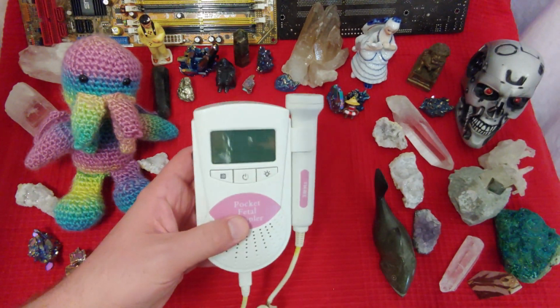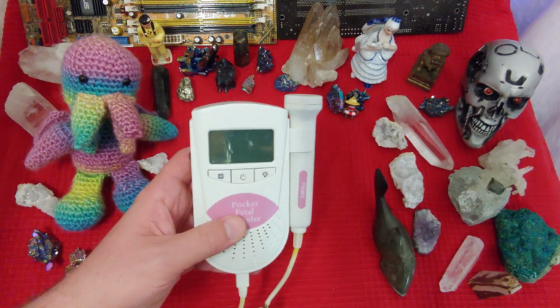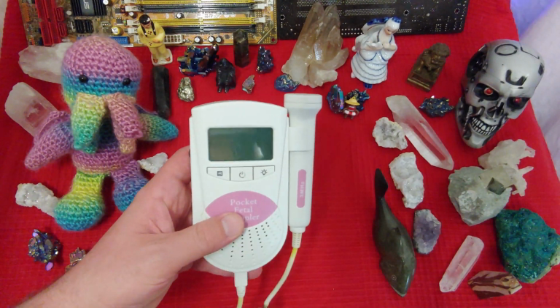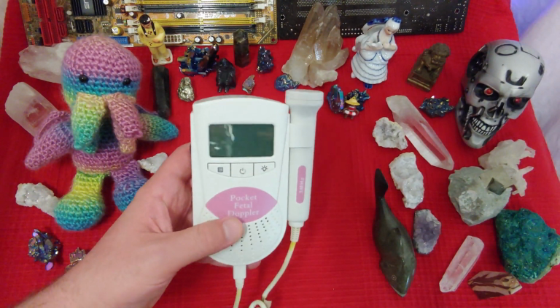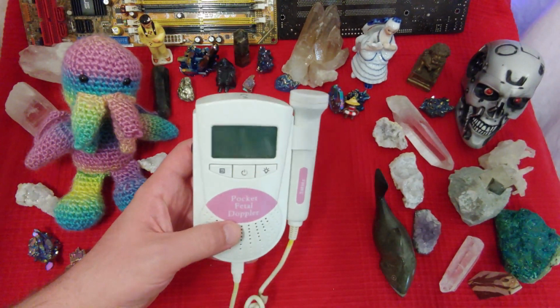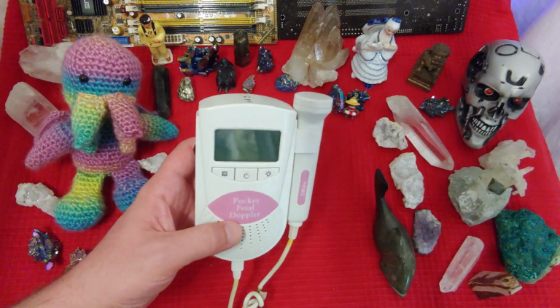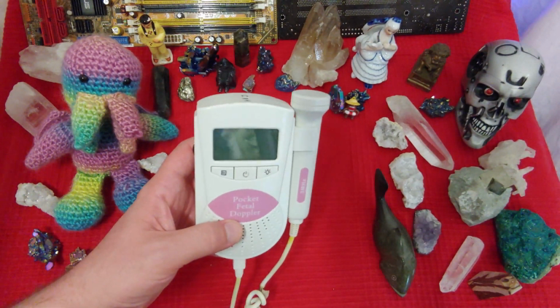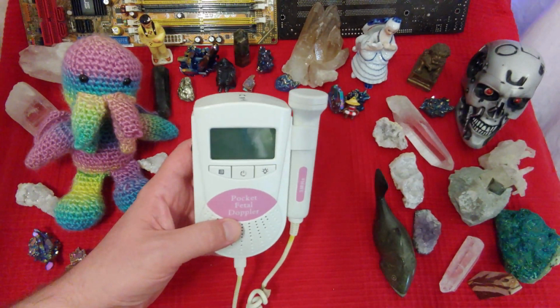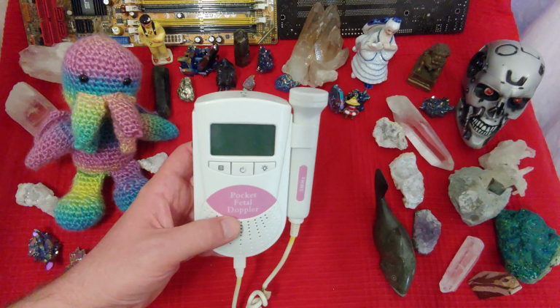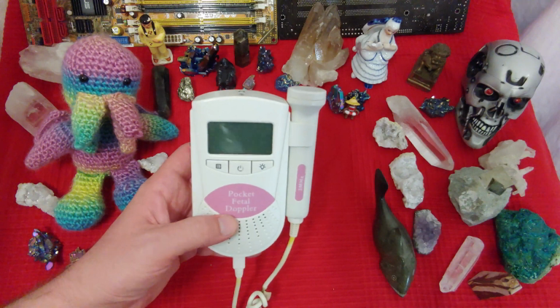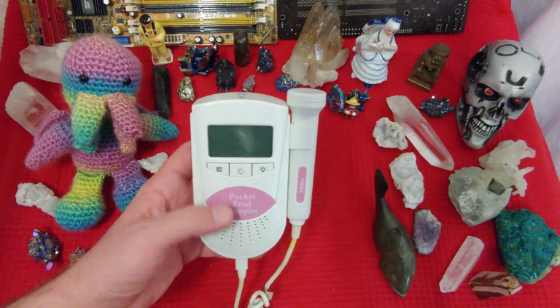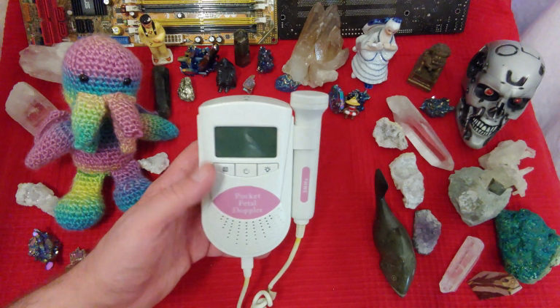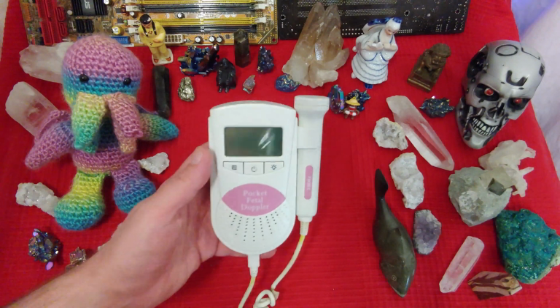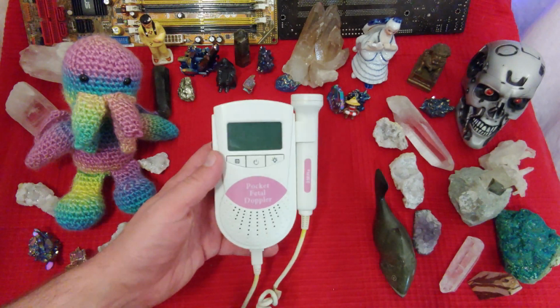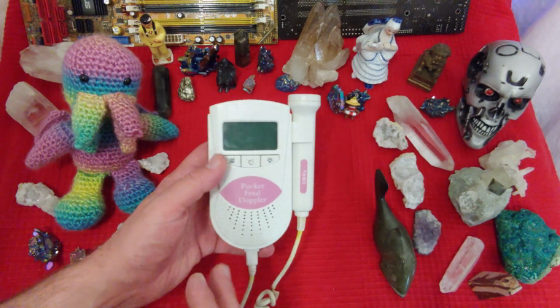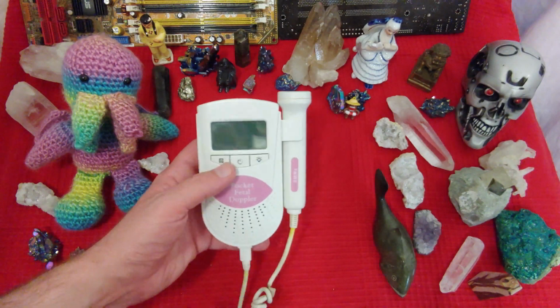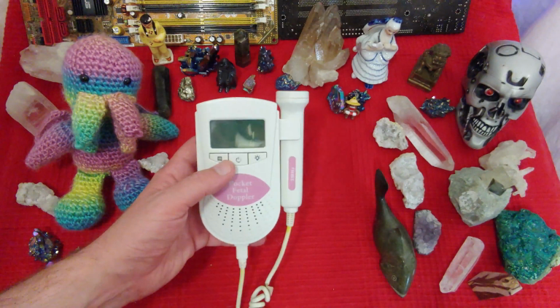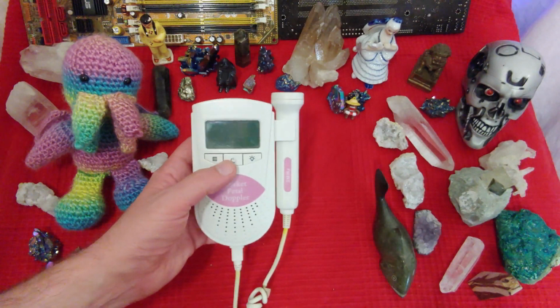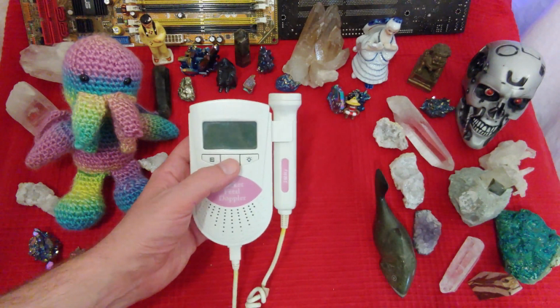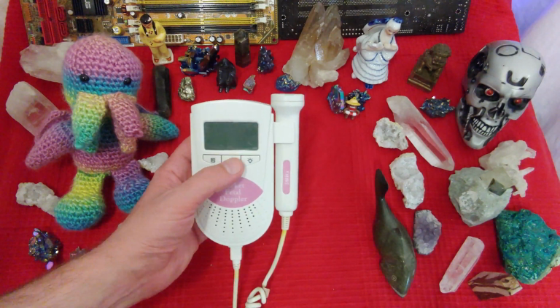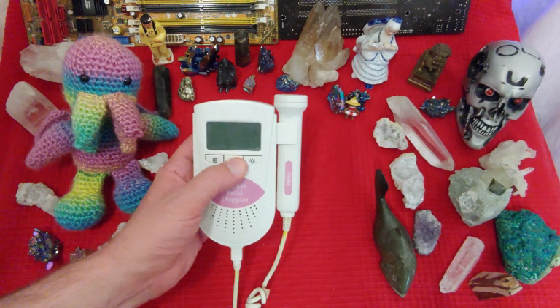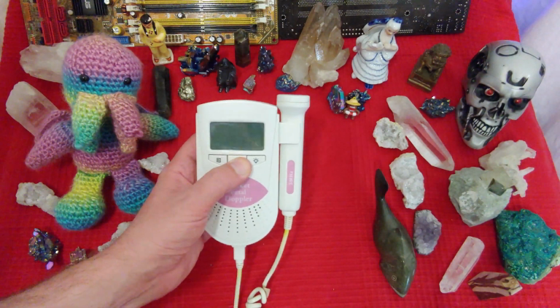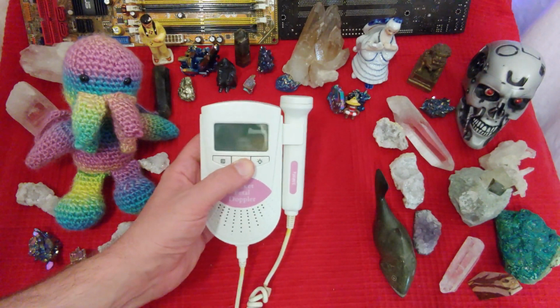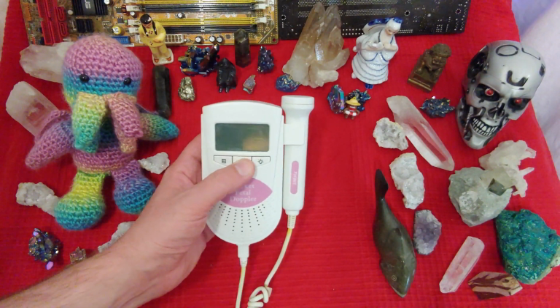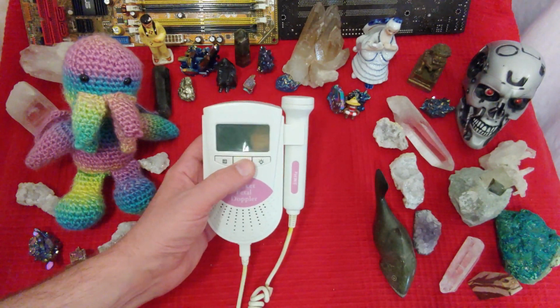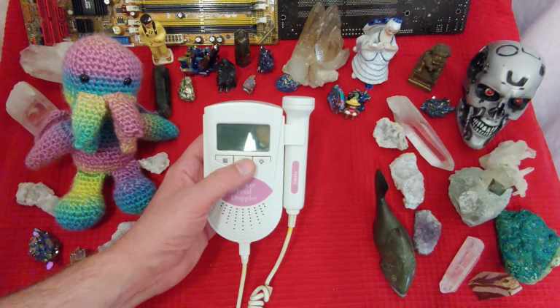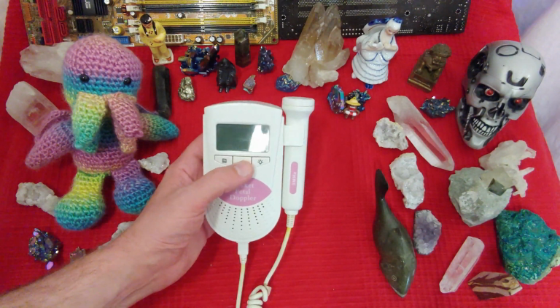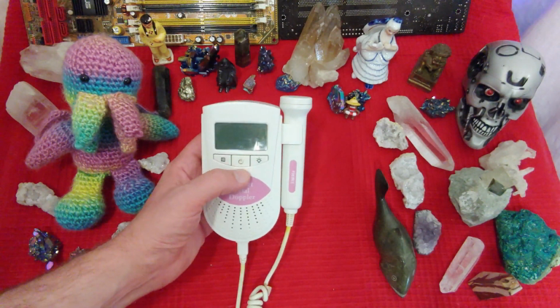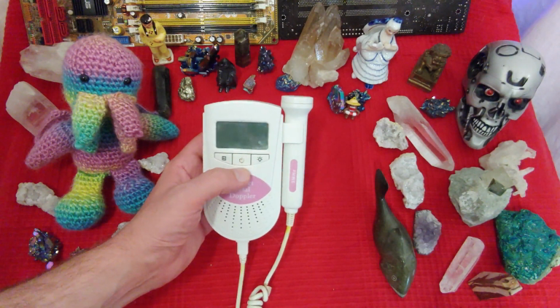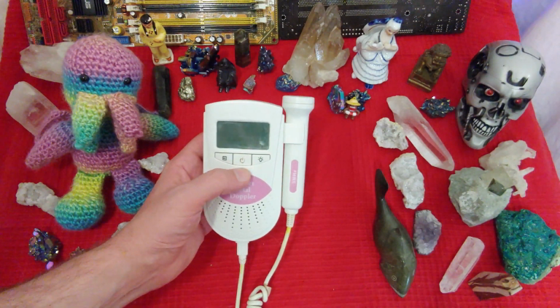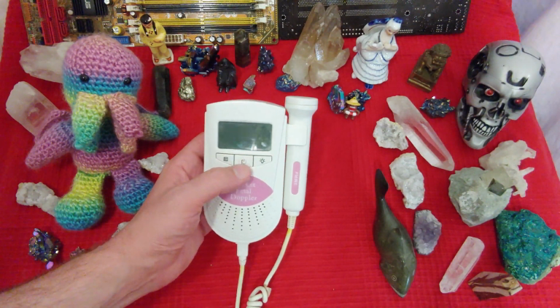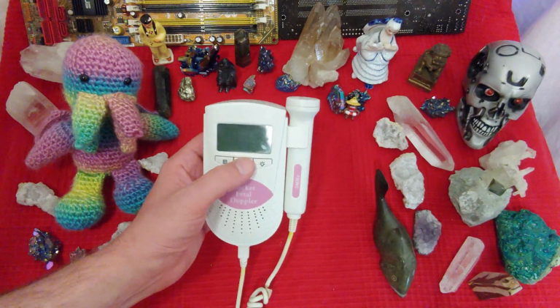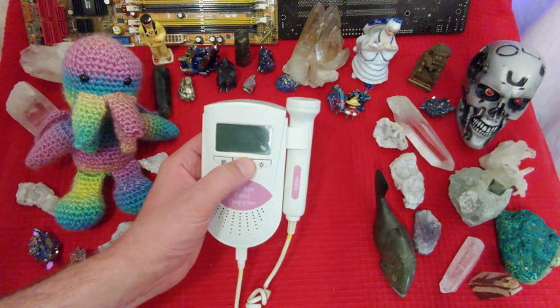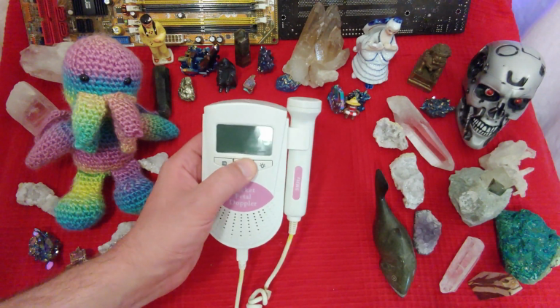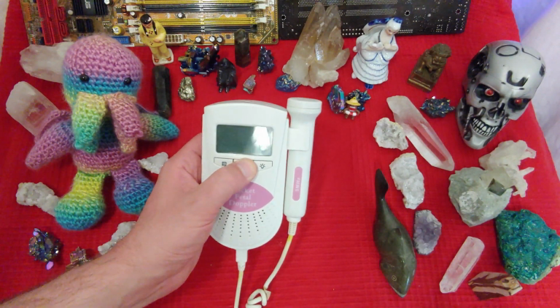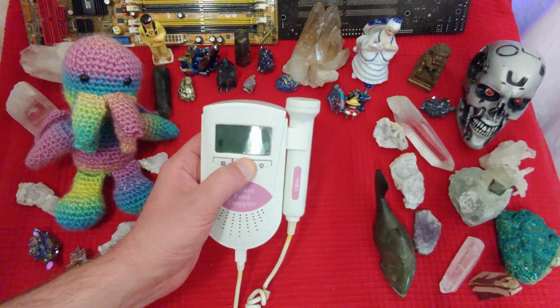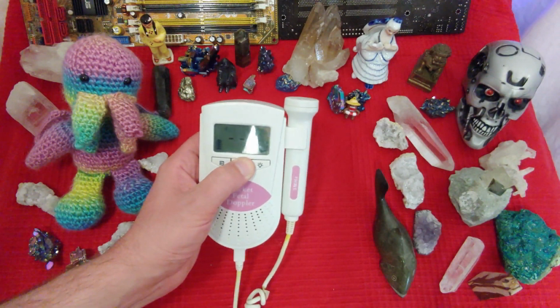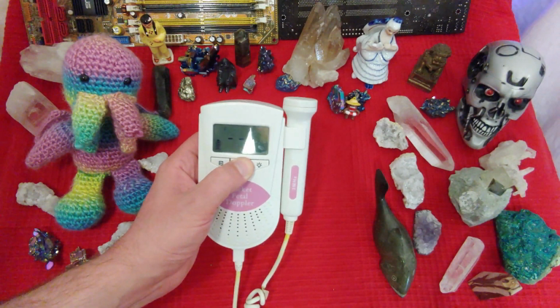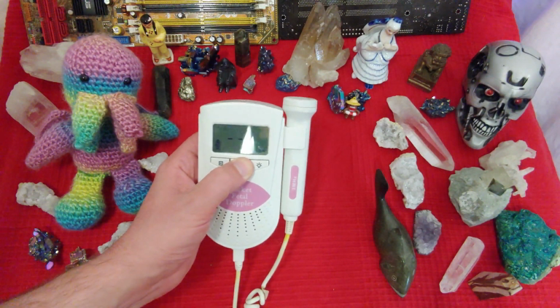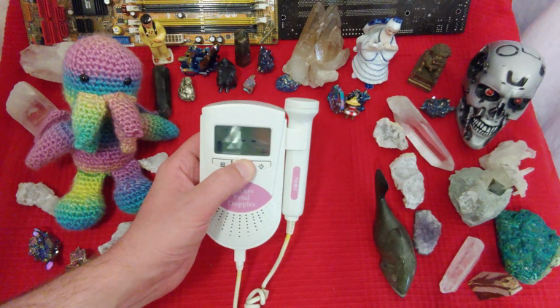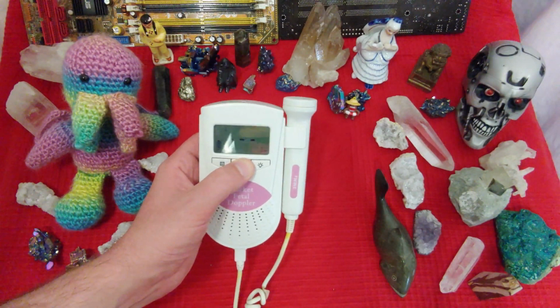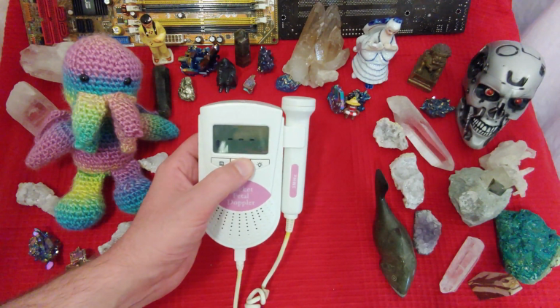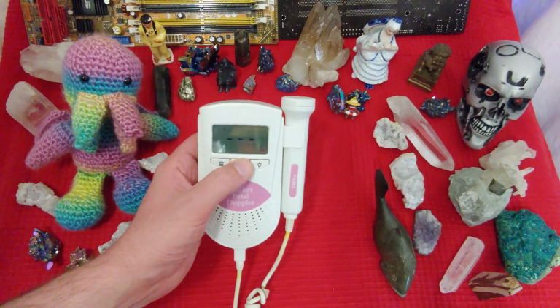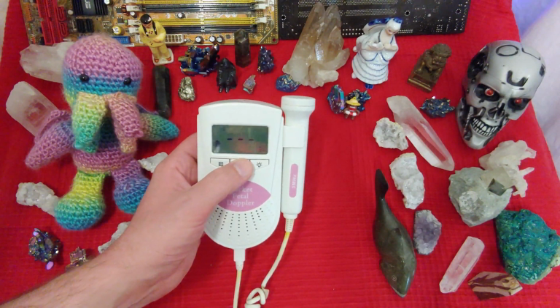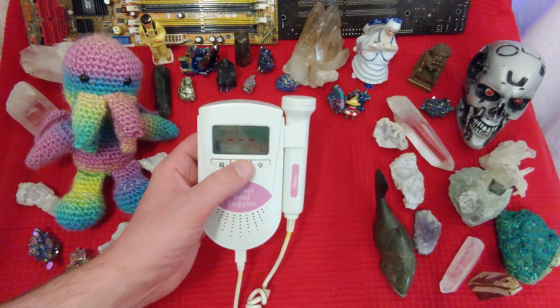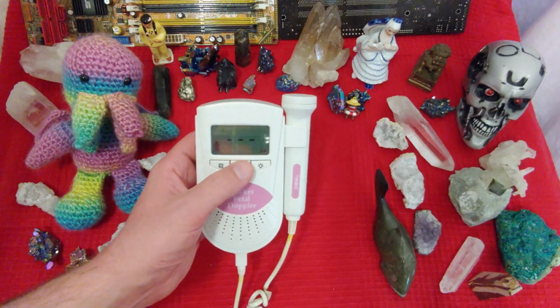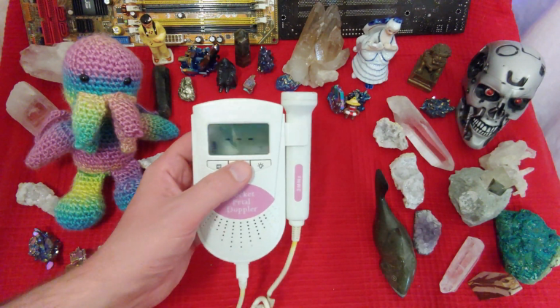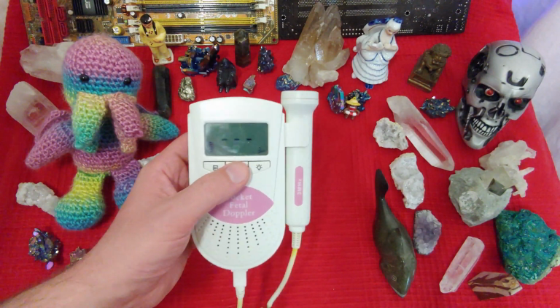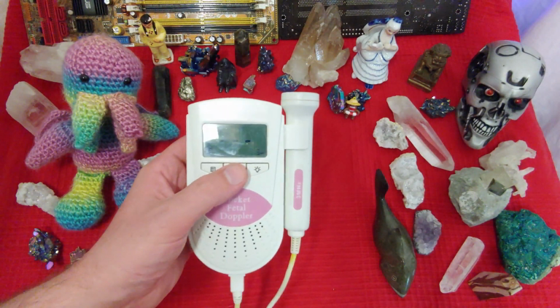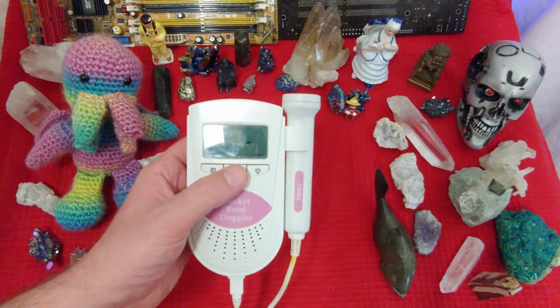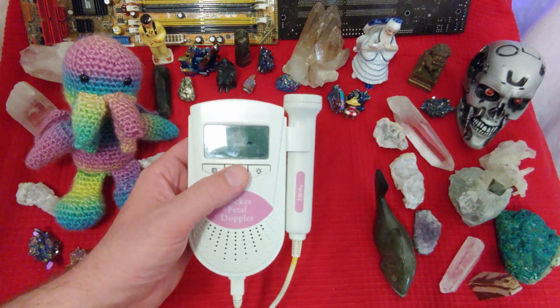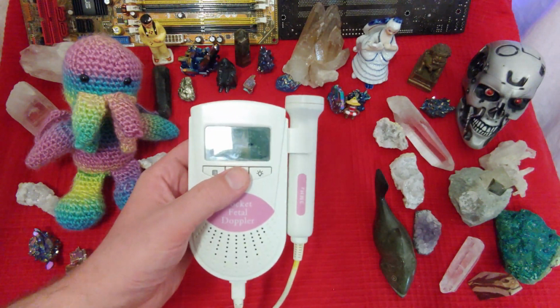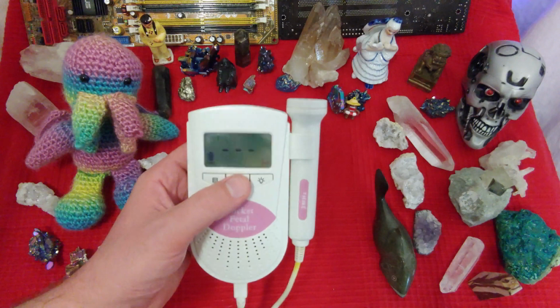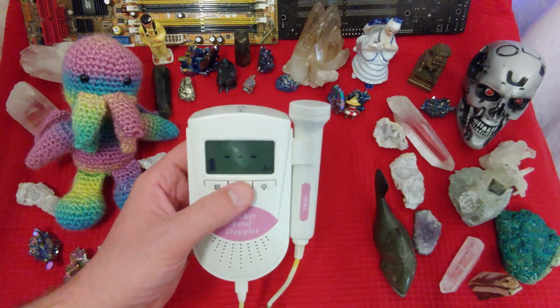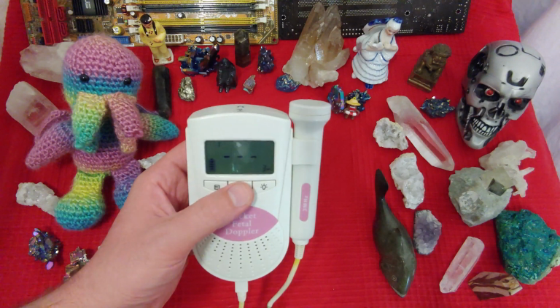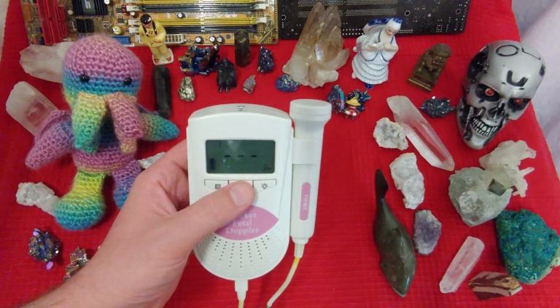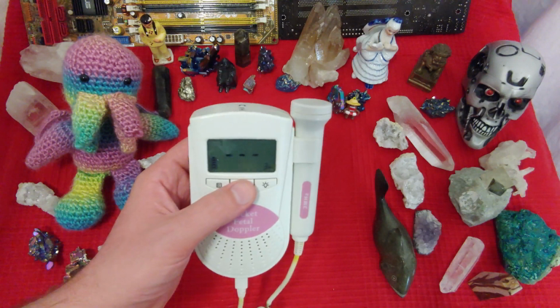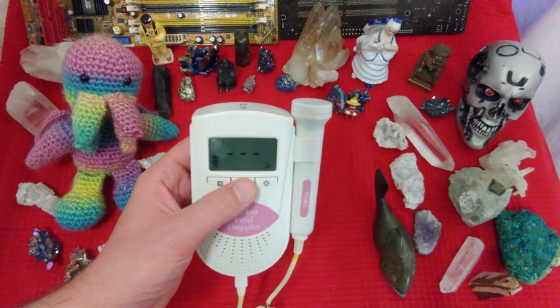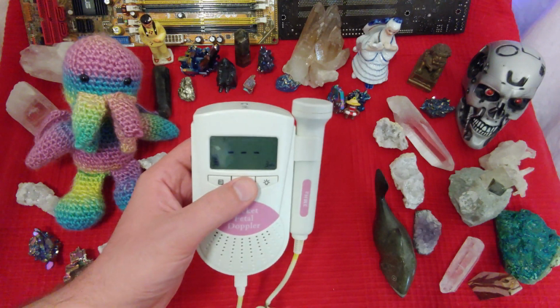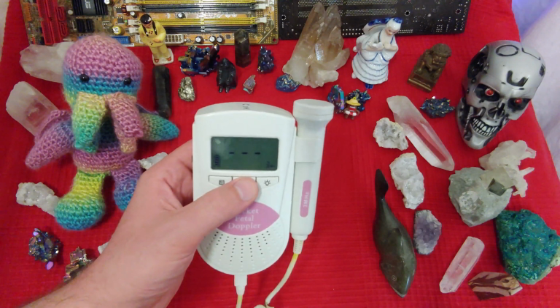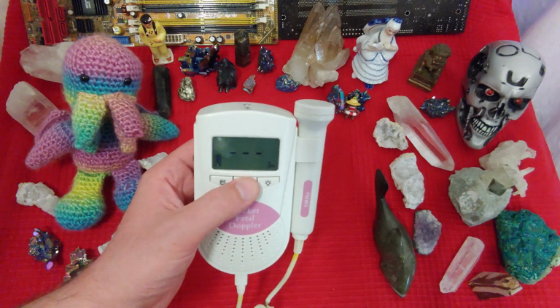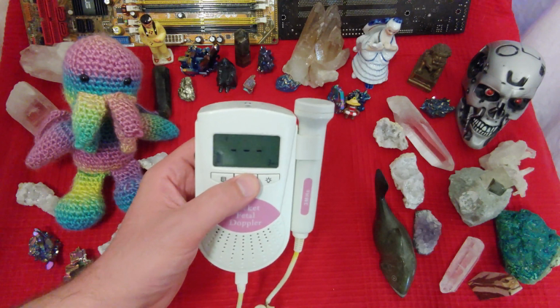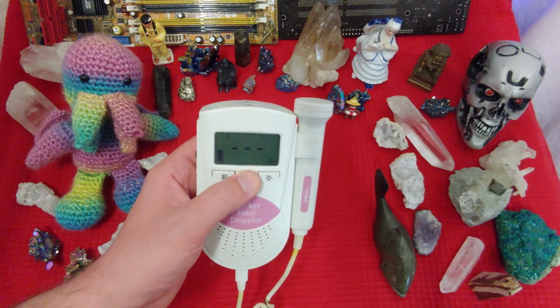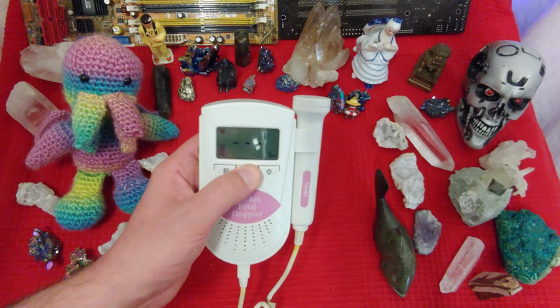Now, I have to admit I have no idea what's on the inside of this thing. But I'm going to have a look. I'm going to crack her open and we're going to see what's on the inside.